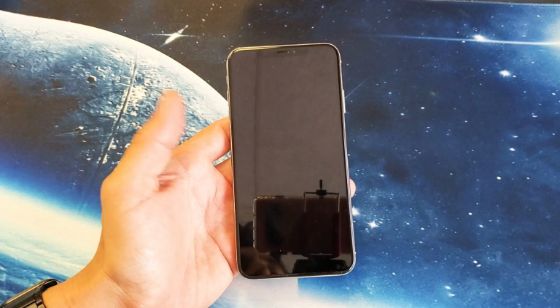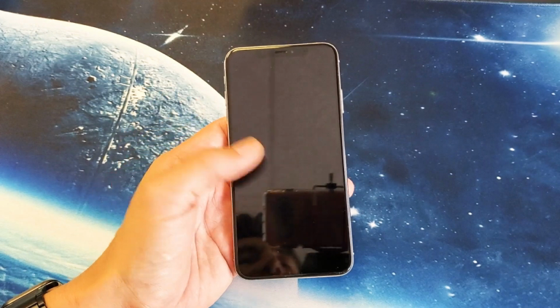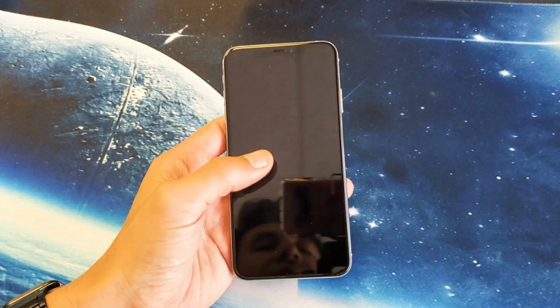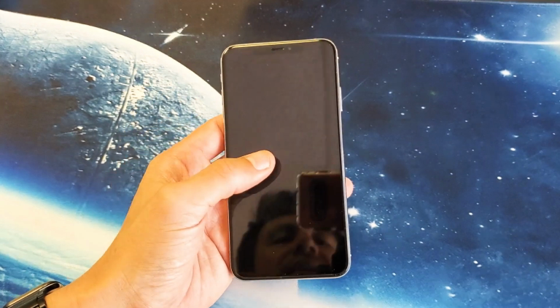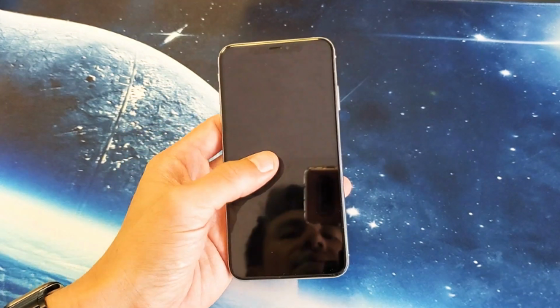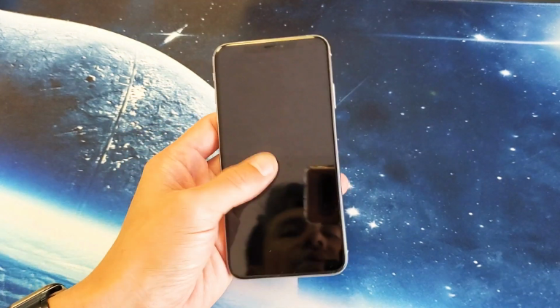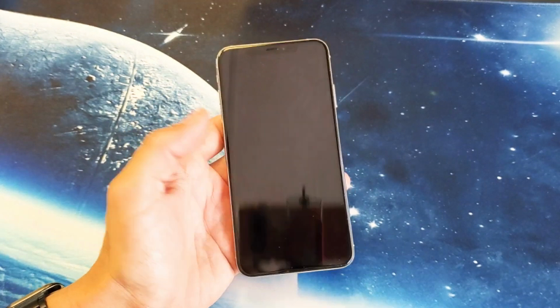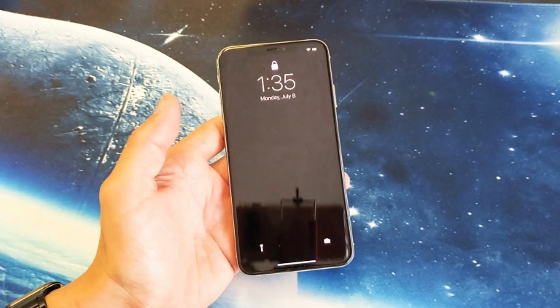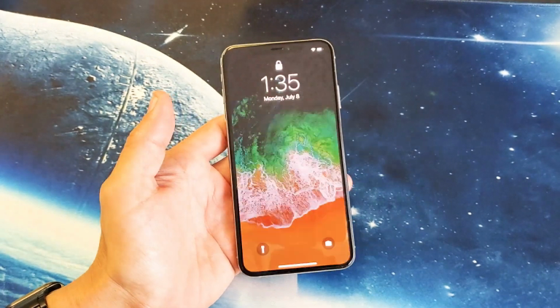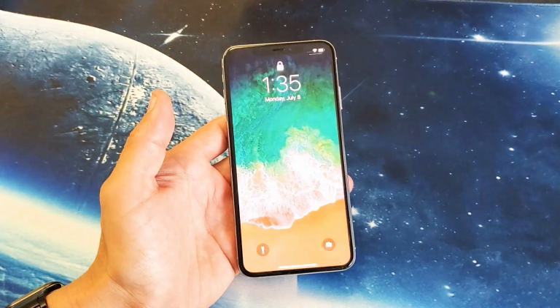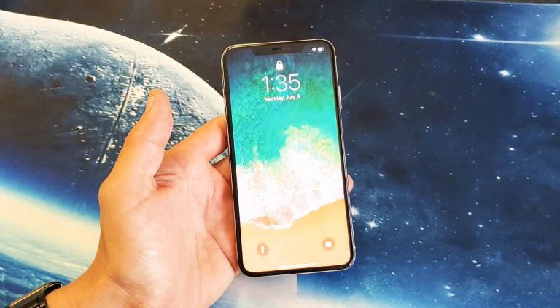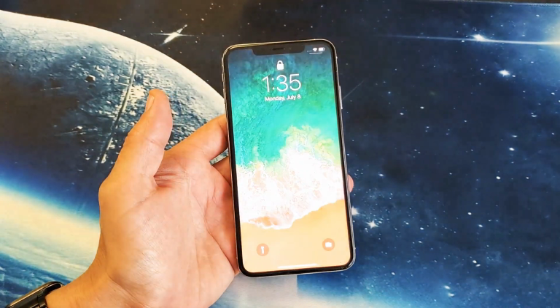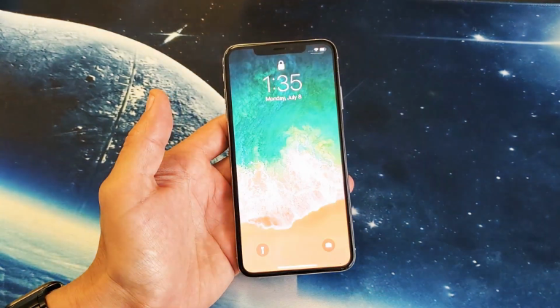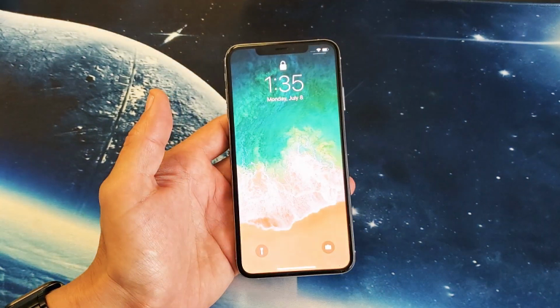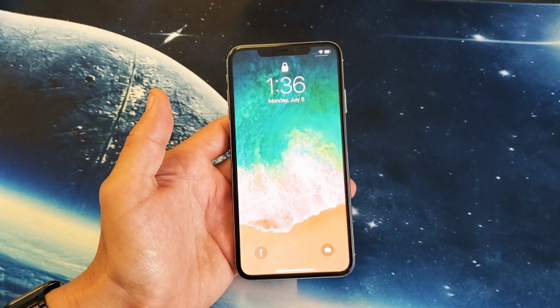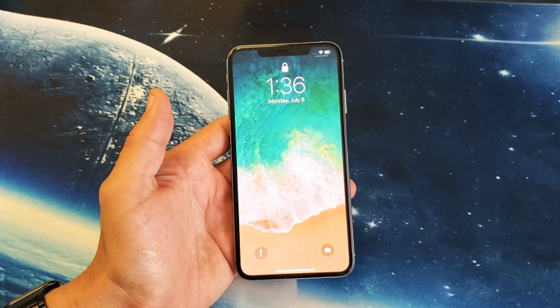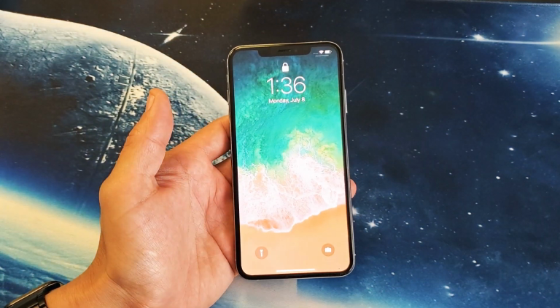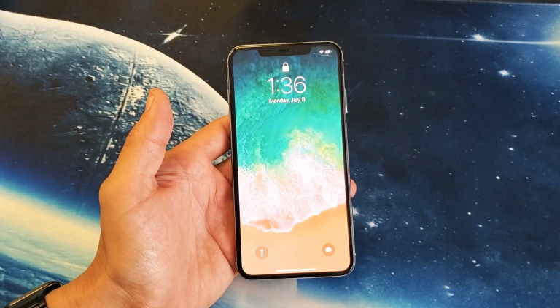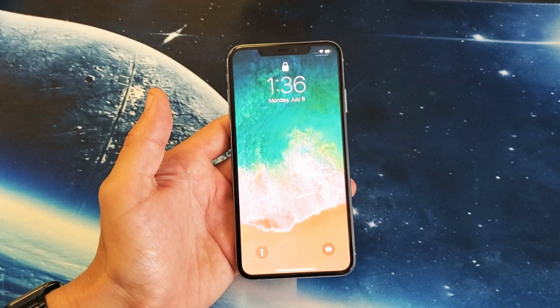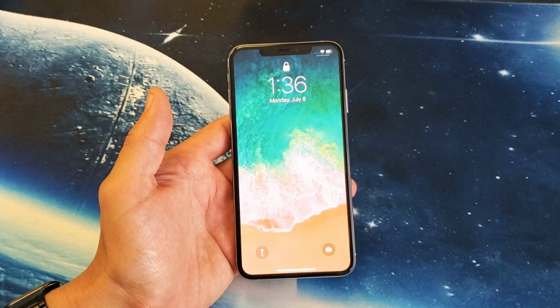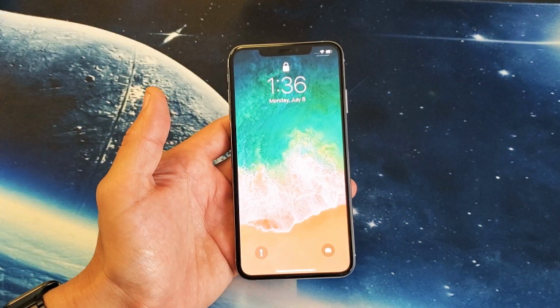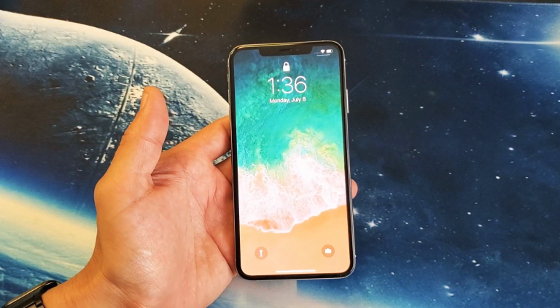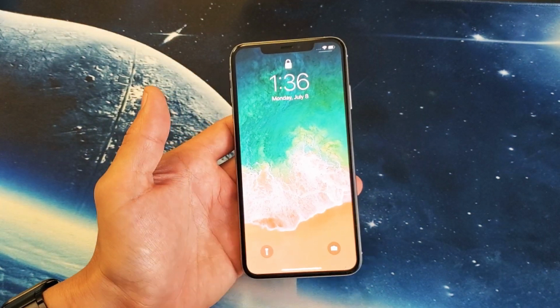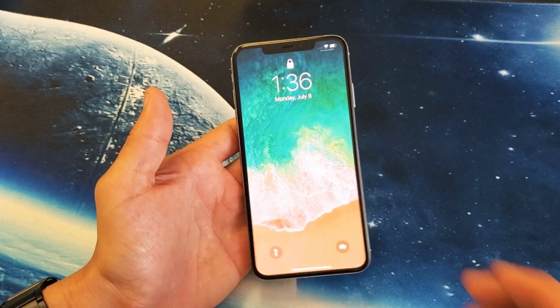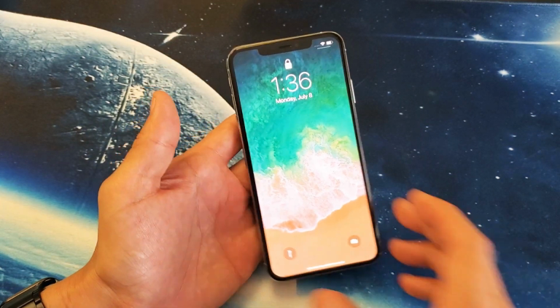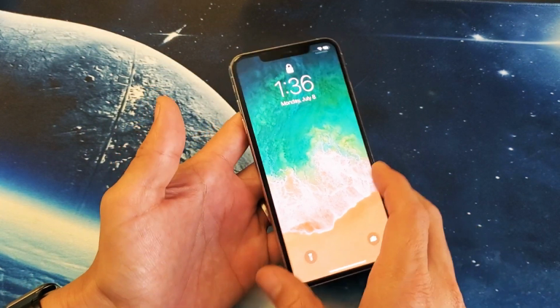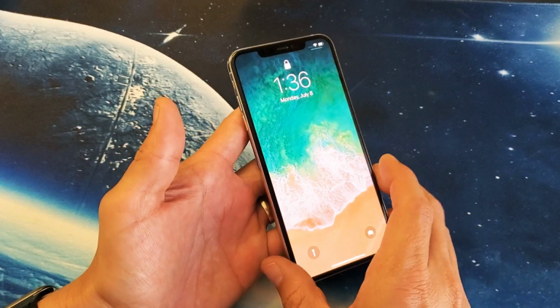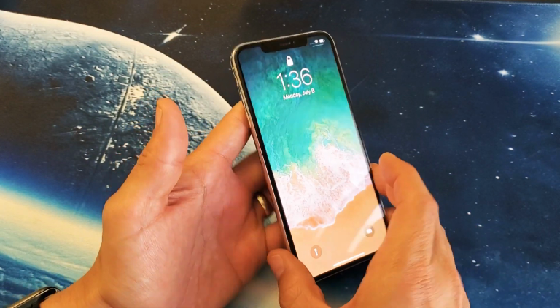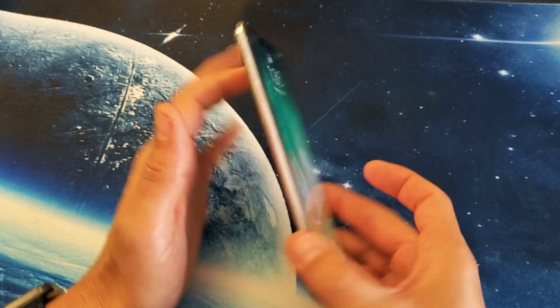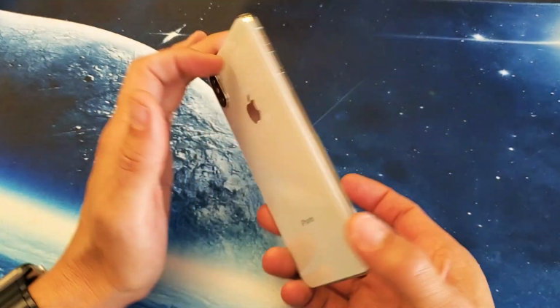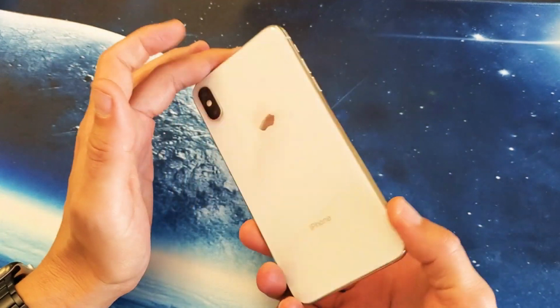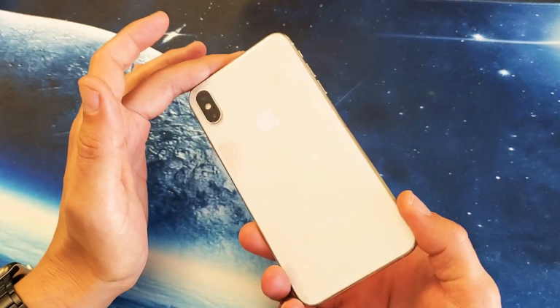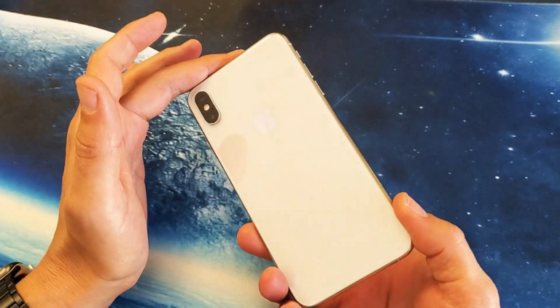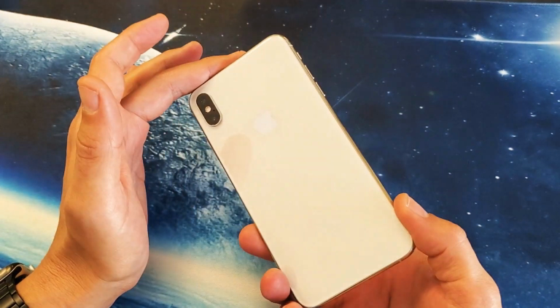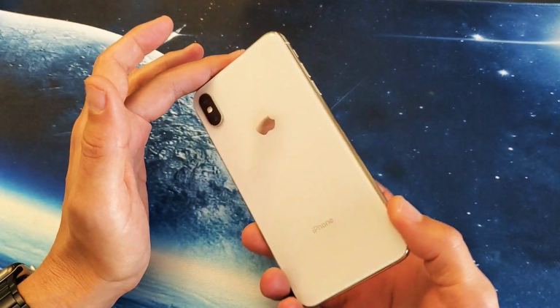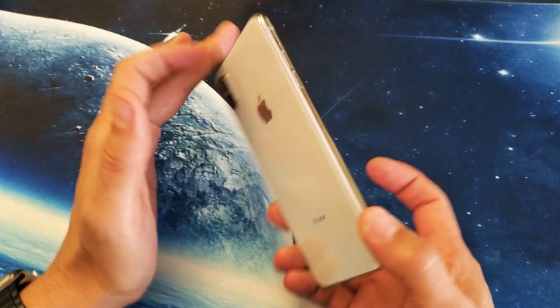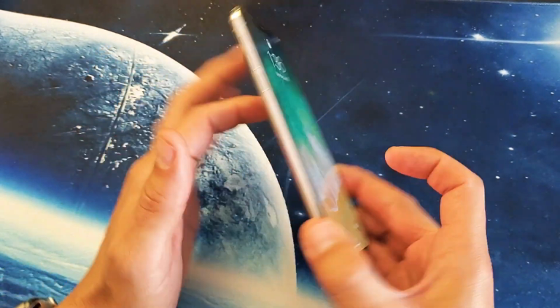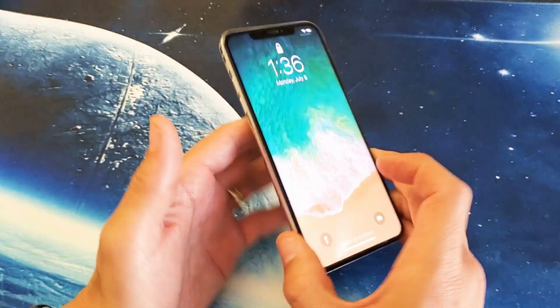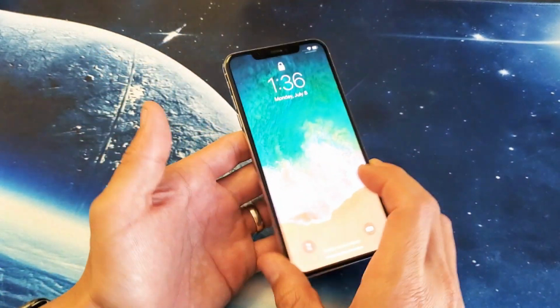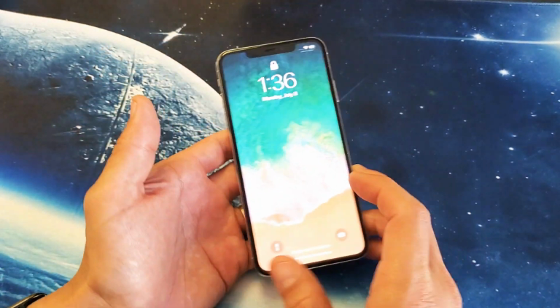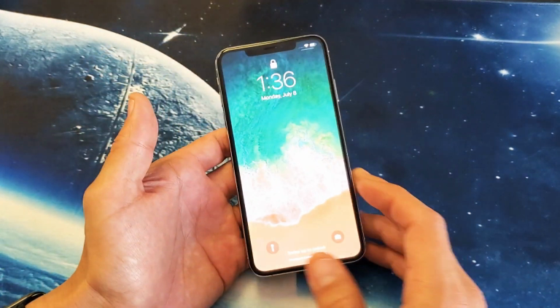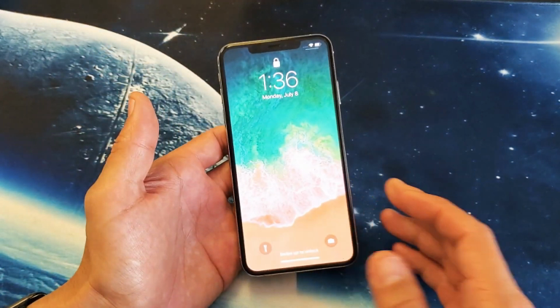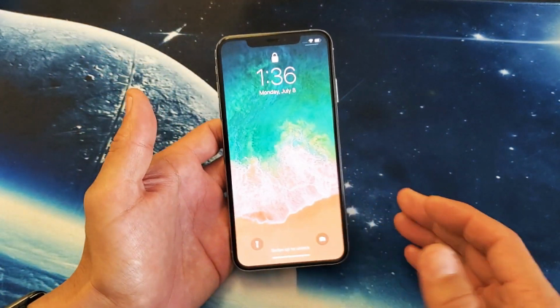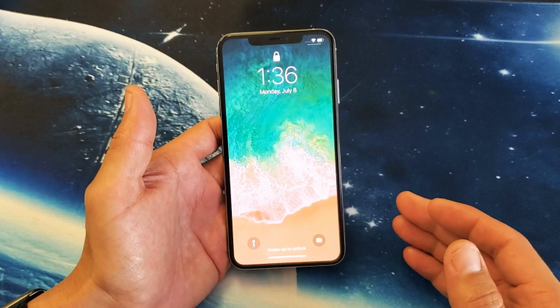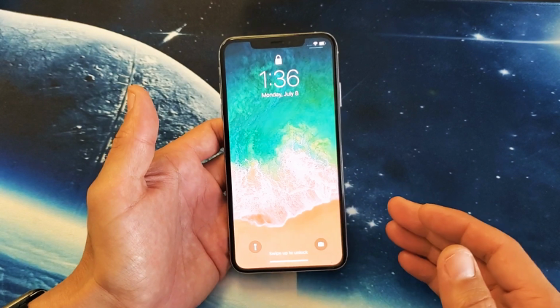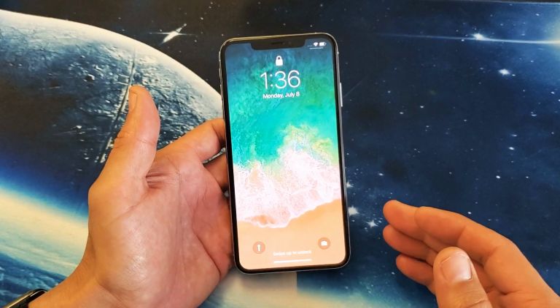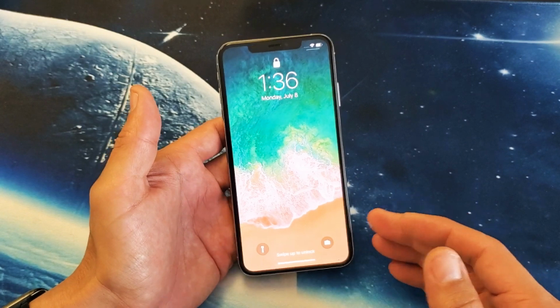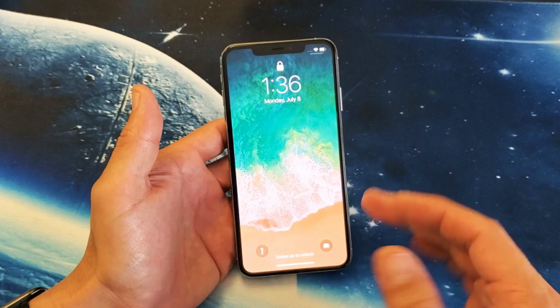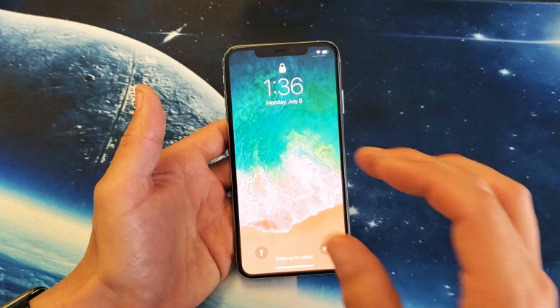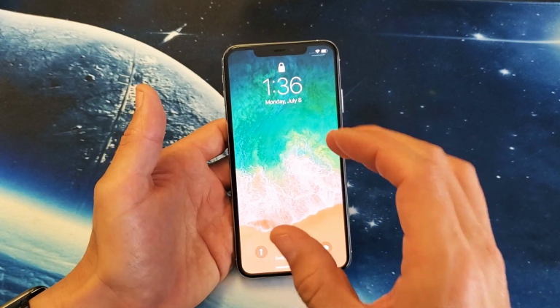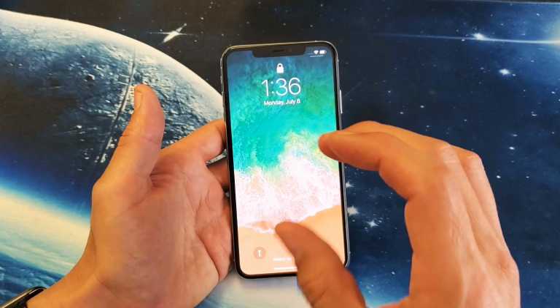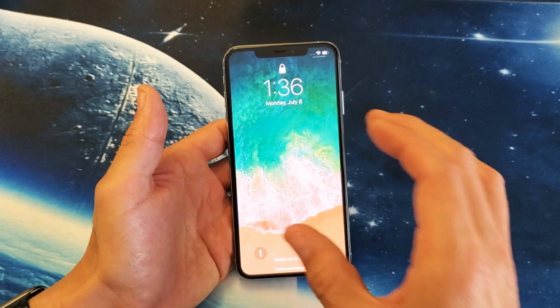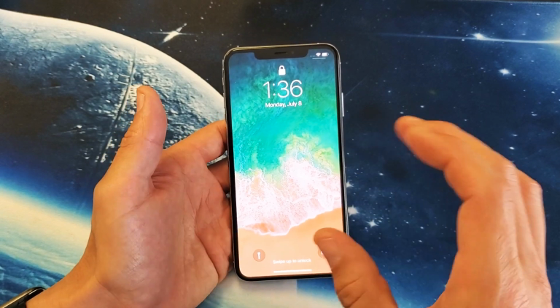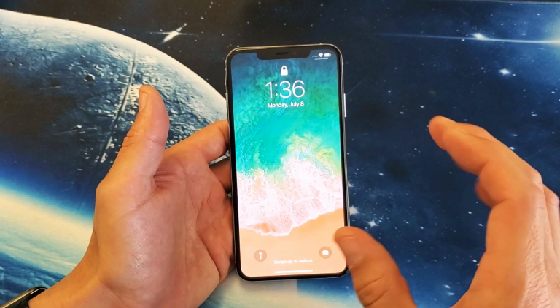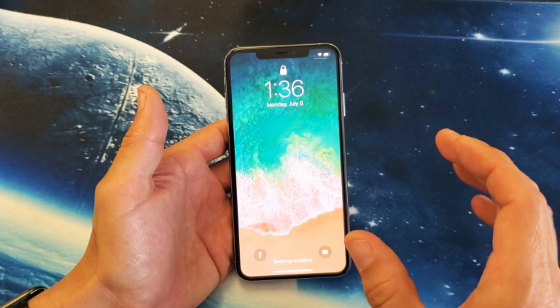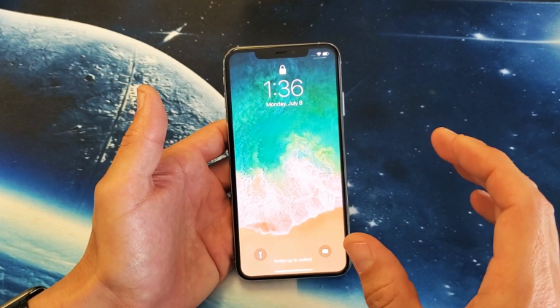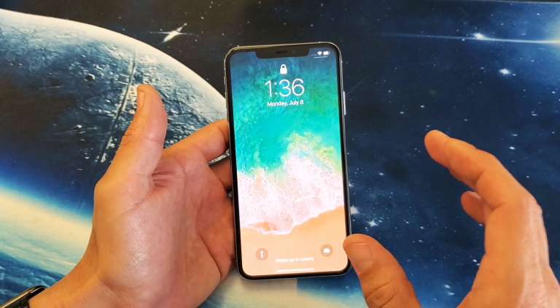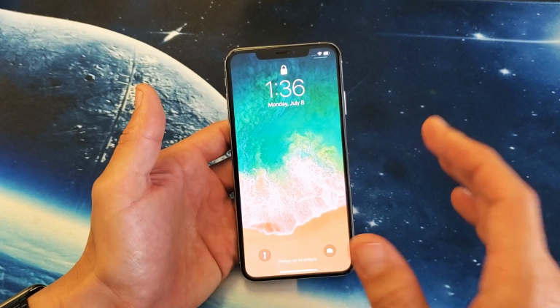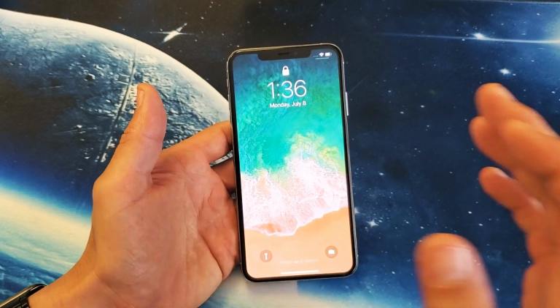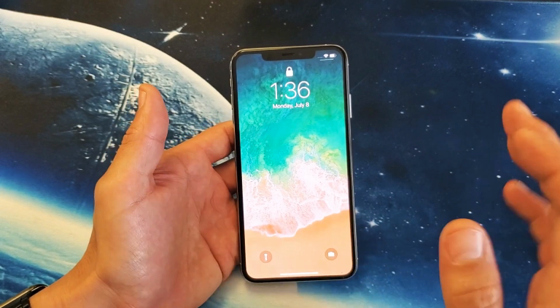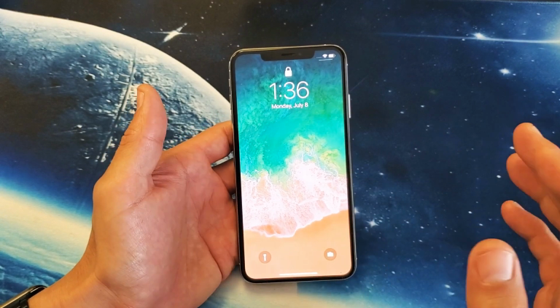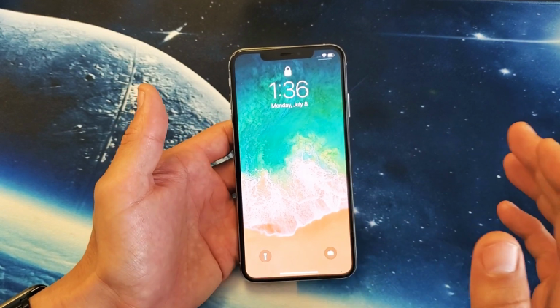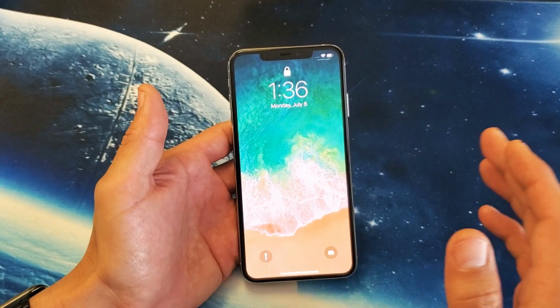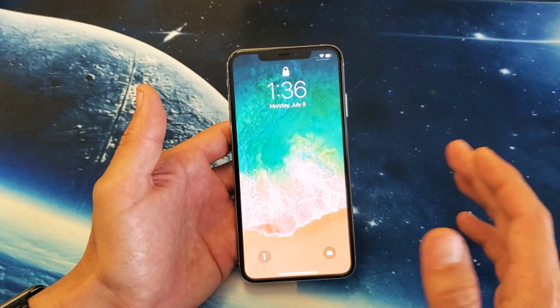Hey, what is going on guys? So you have the iPhone XS or XS Max. I'm going to show you how to turn the tap to wake feature on and off.